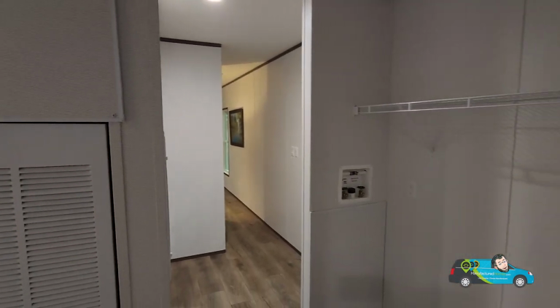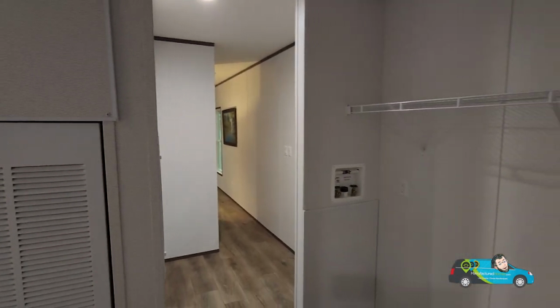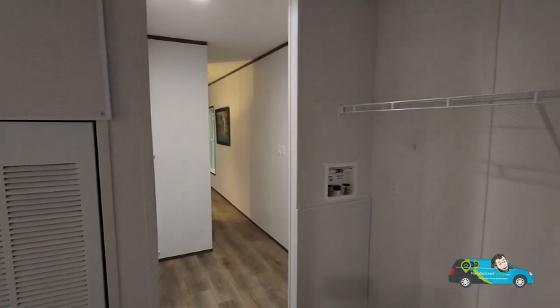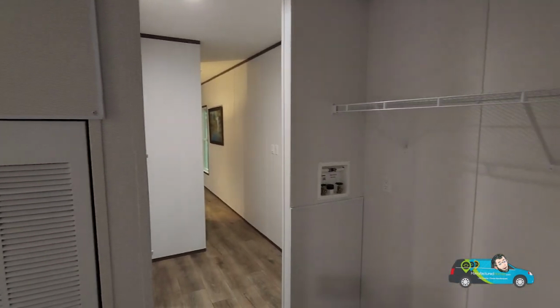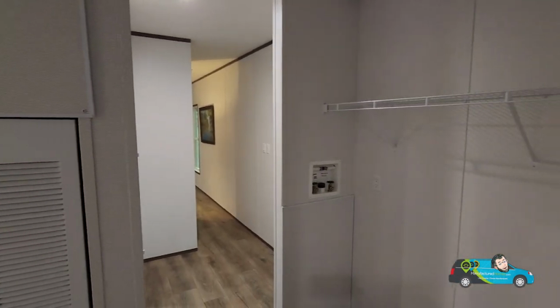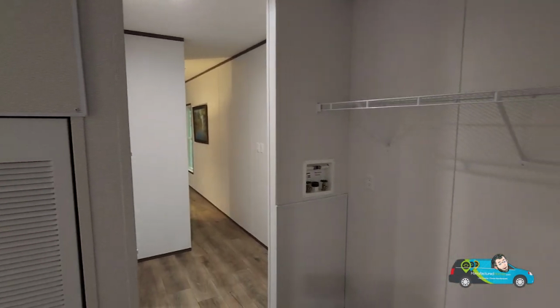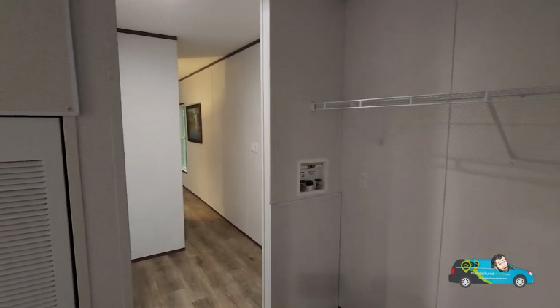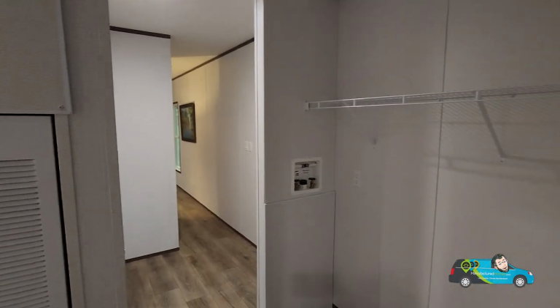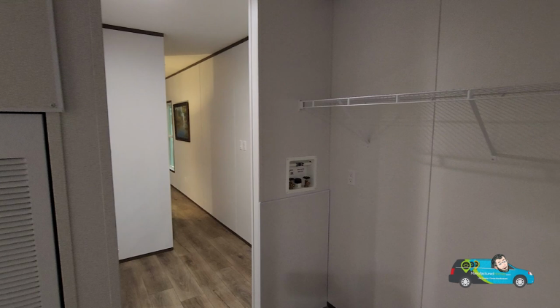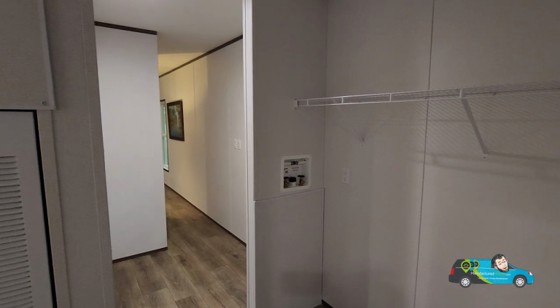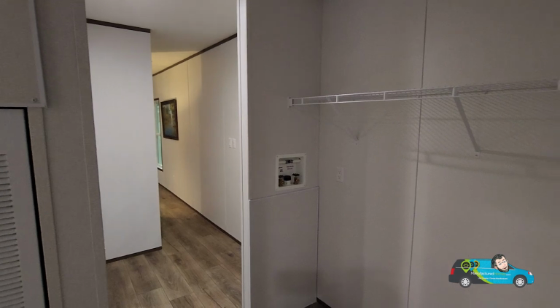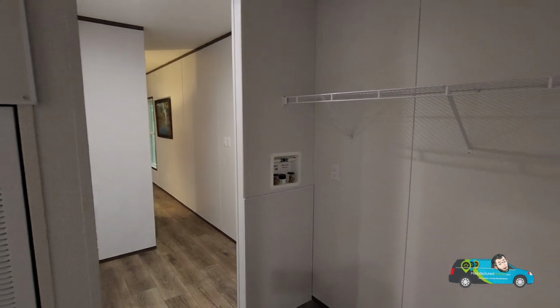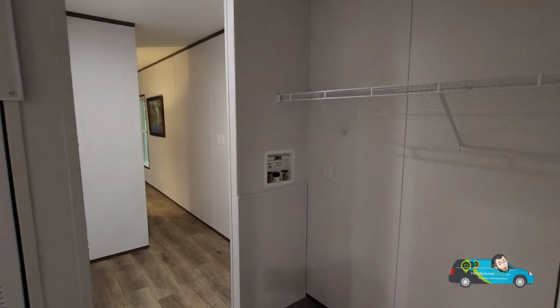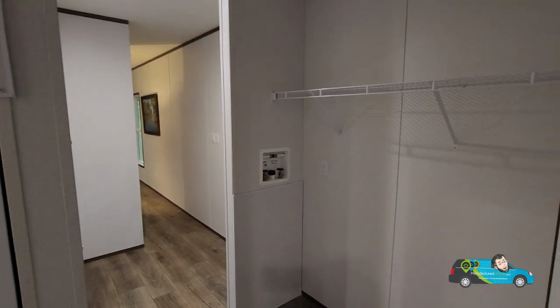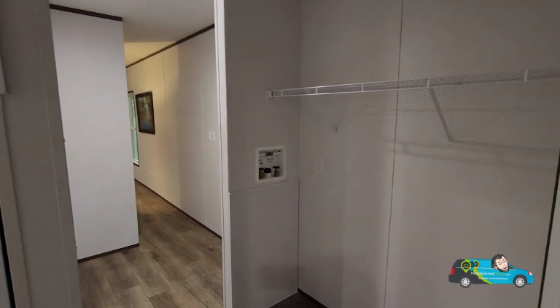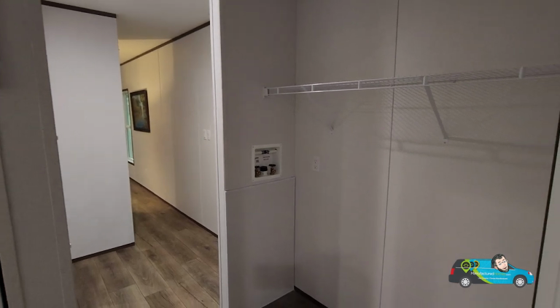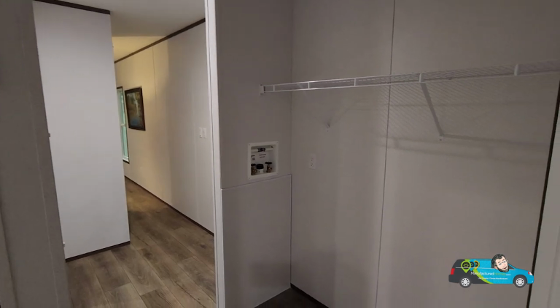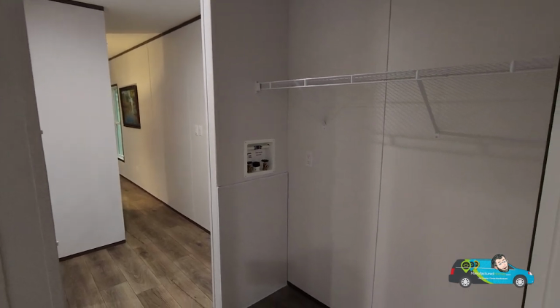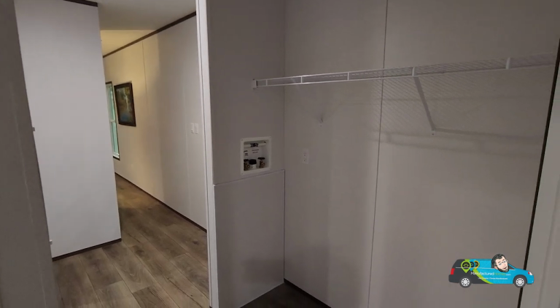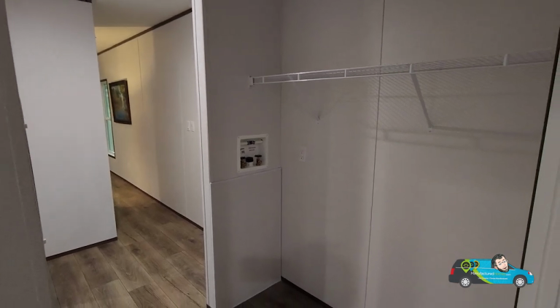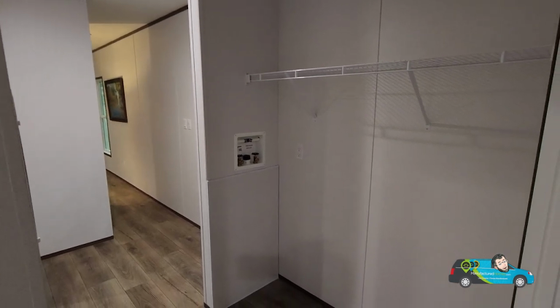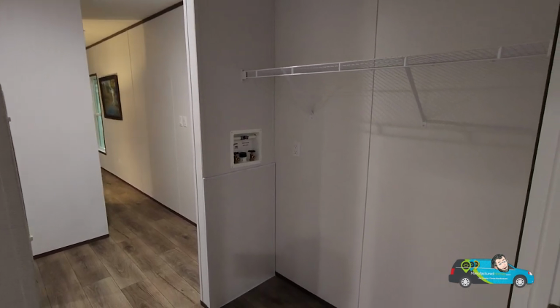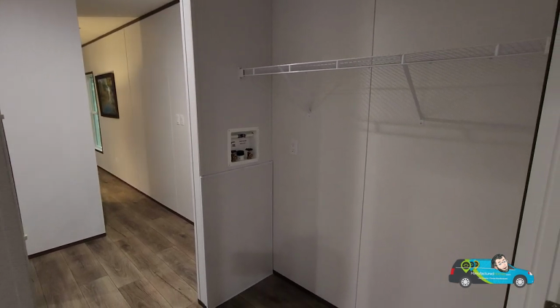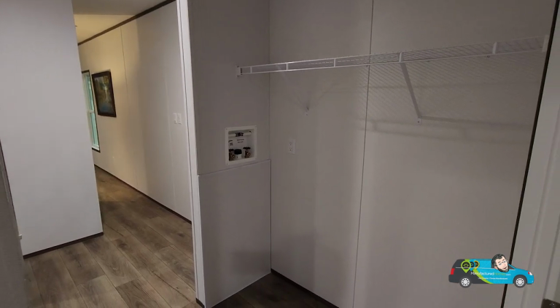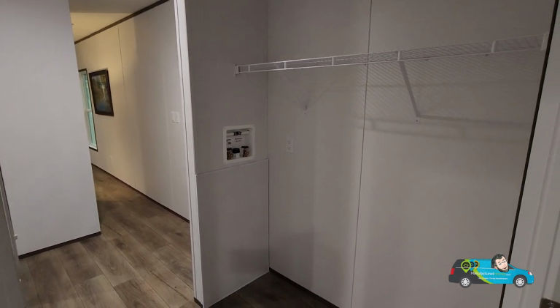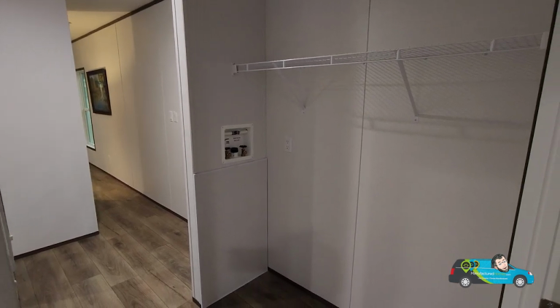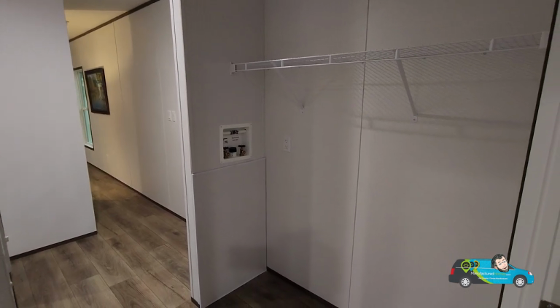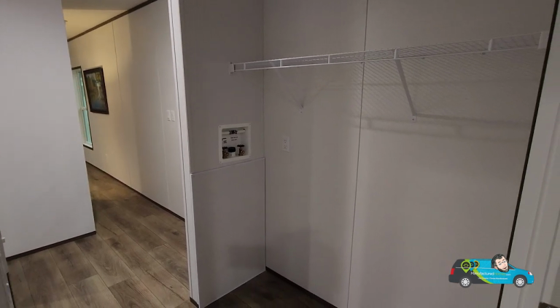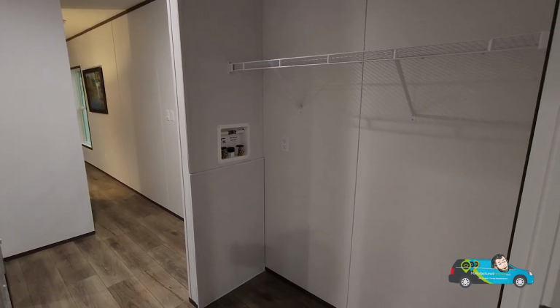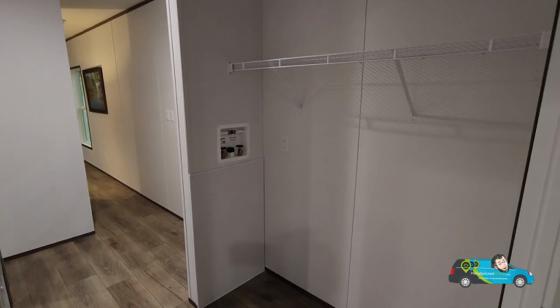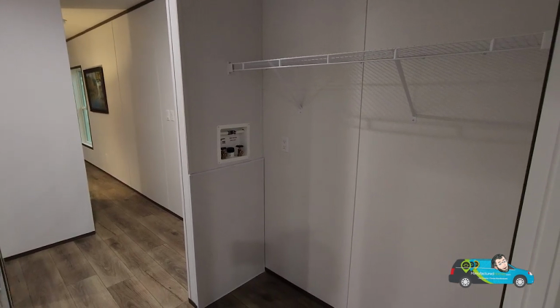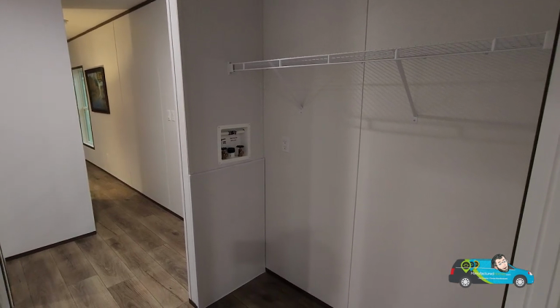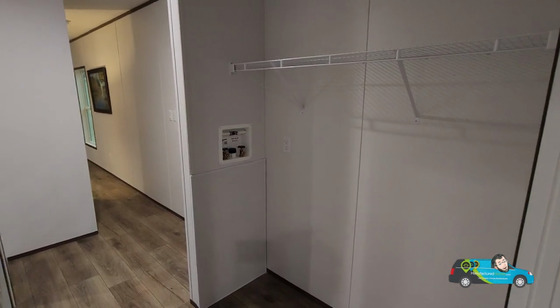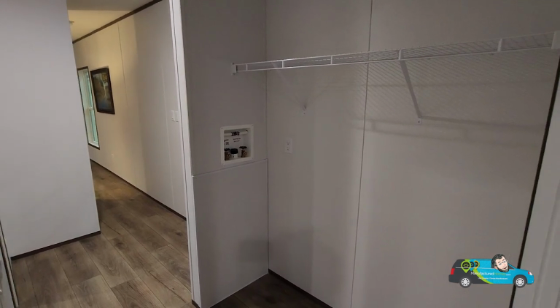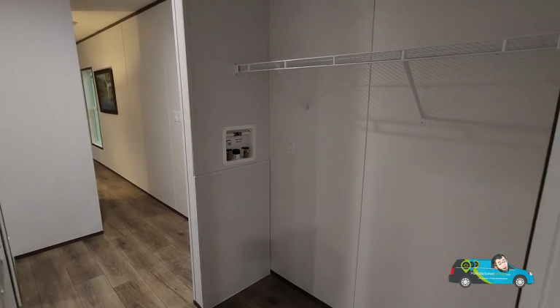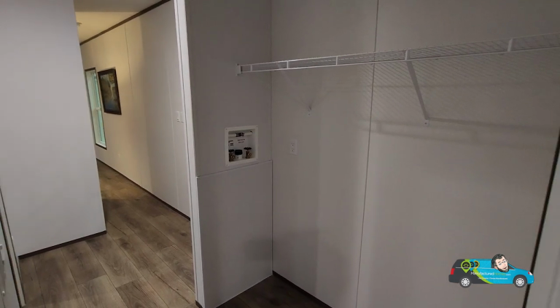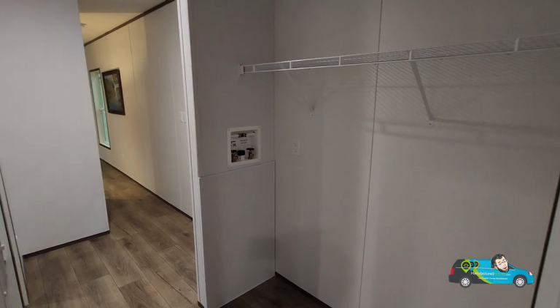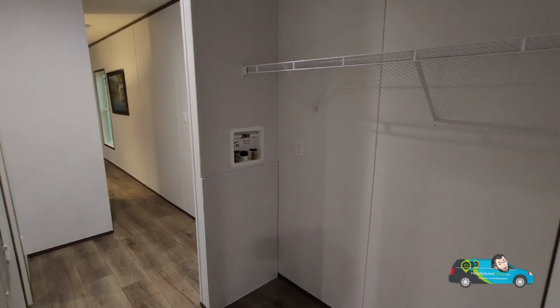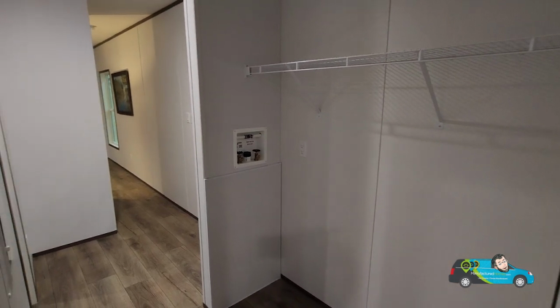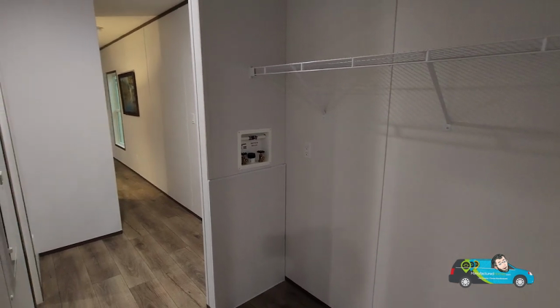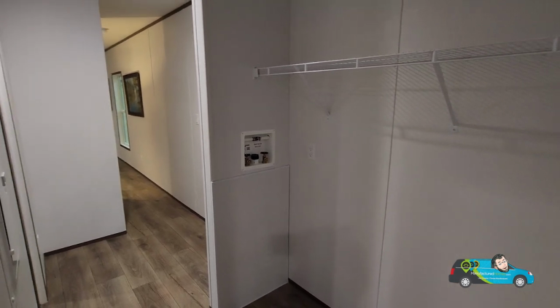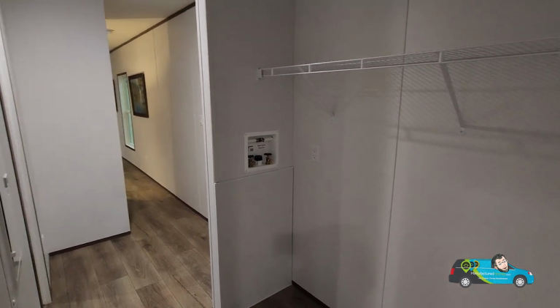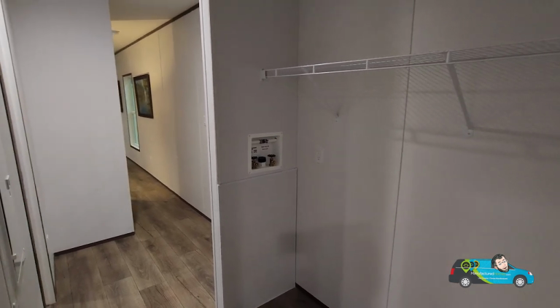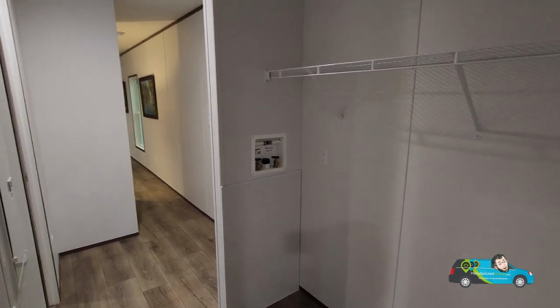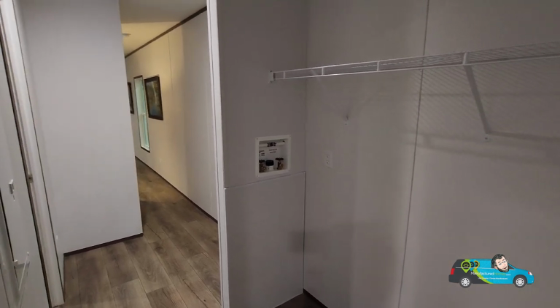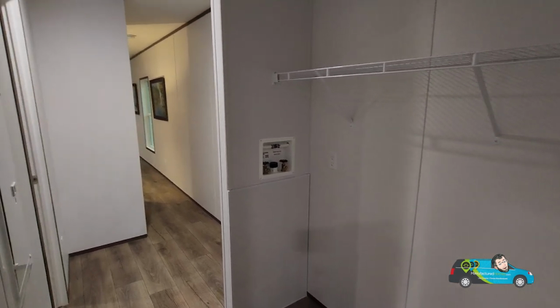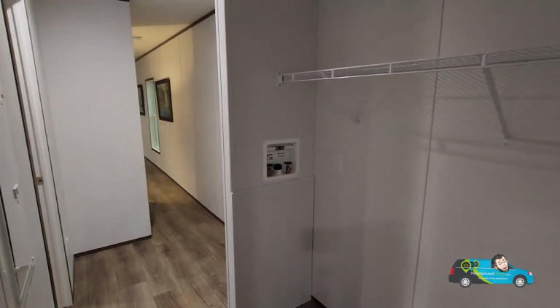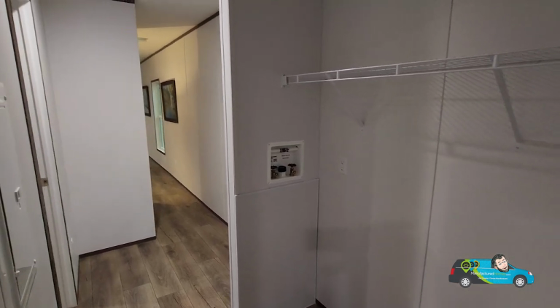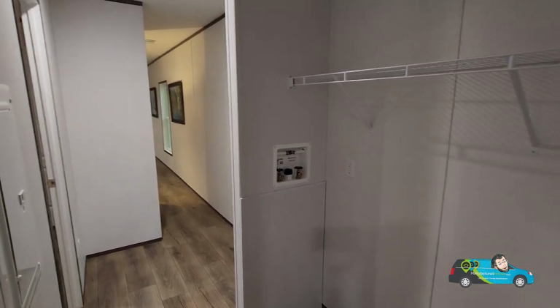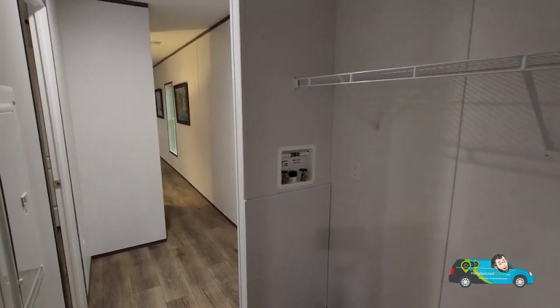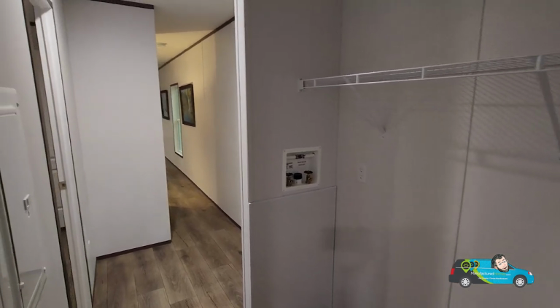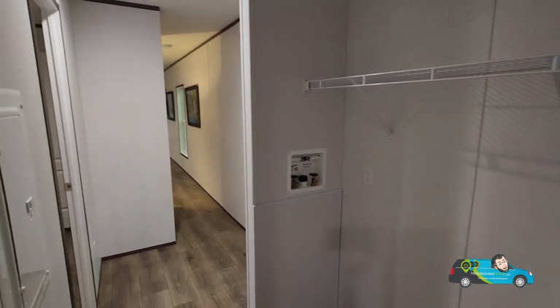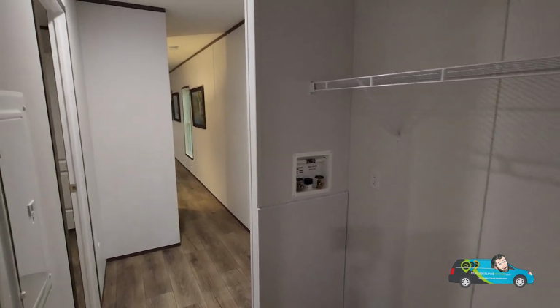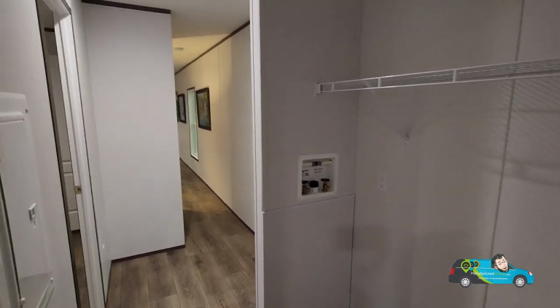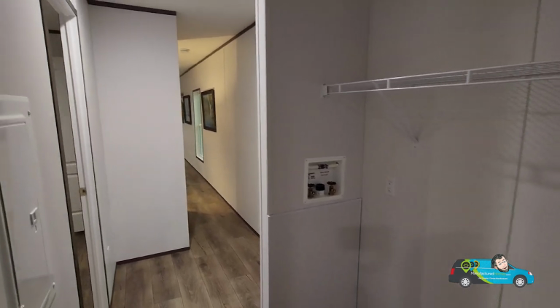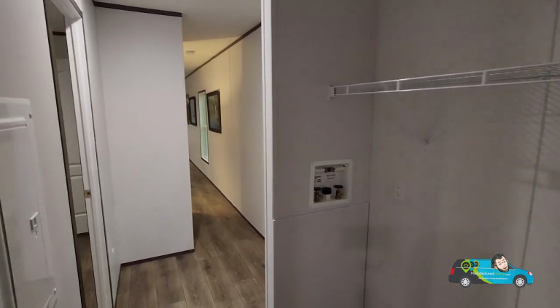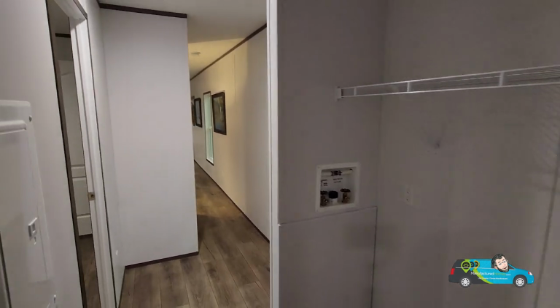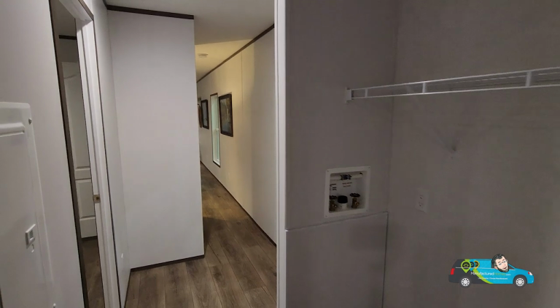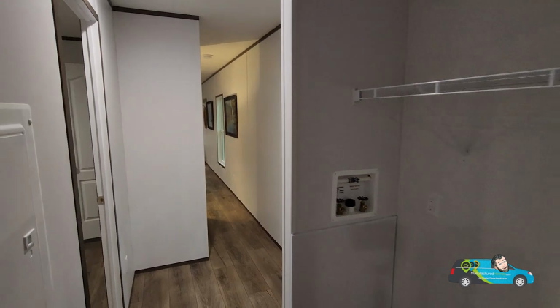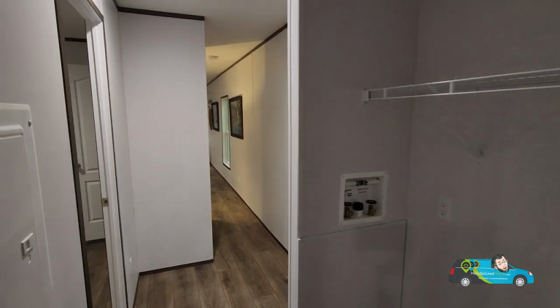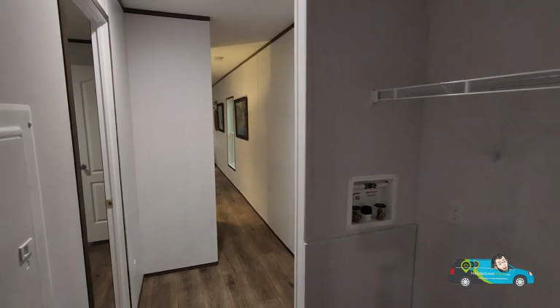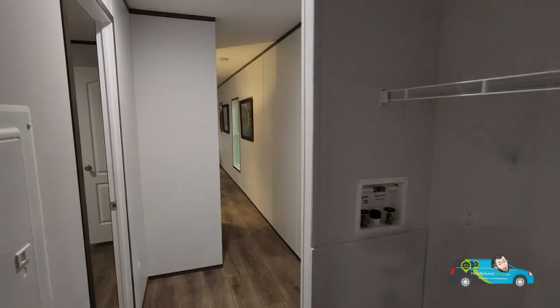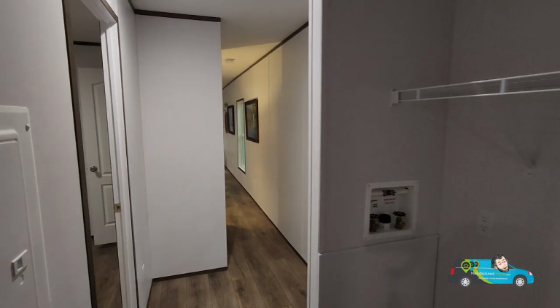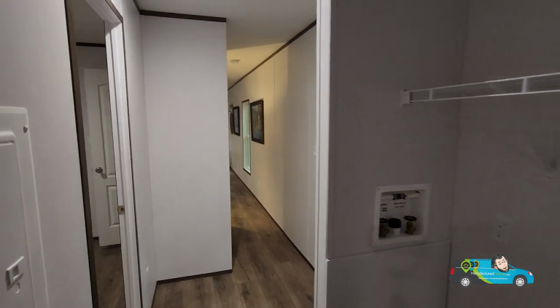Right here on the right-hand side is your room for your washer and dryer. There's your hookups and everything — it's a good amount of space for your side-by-sides.